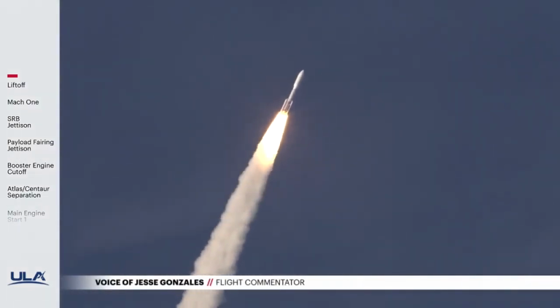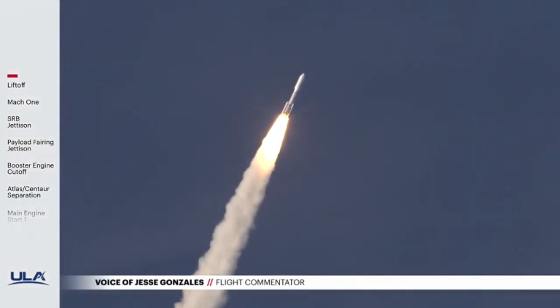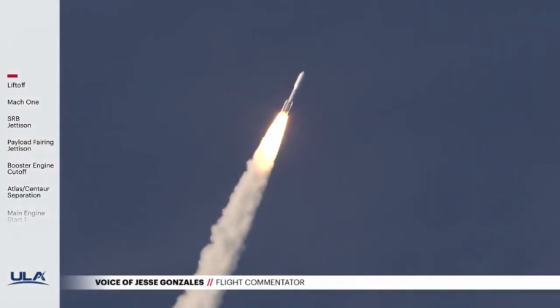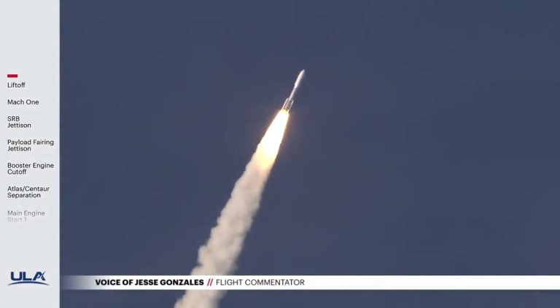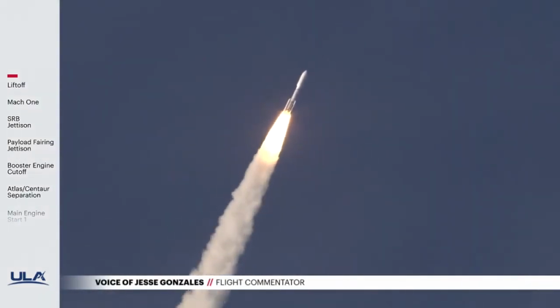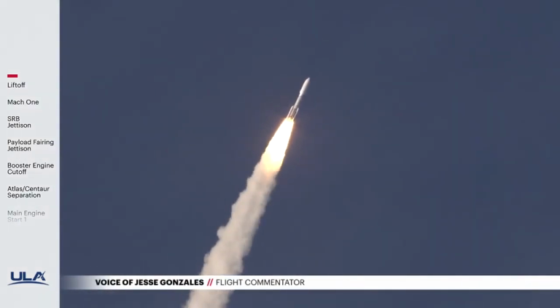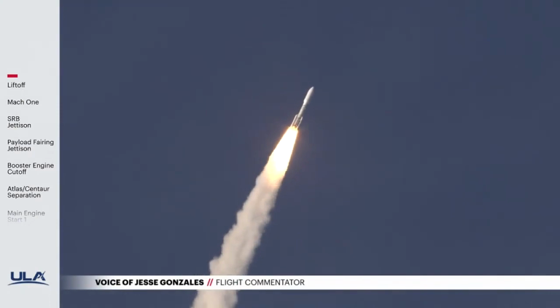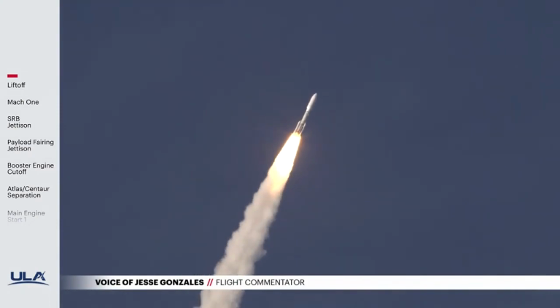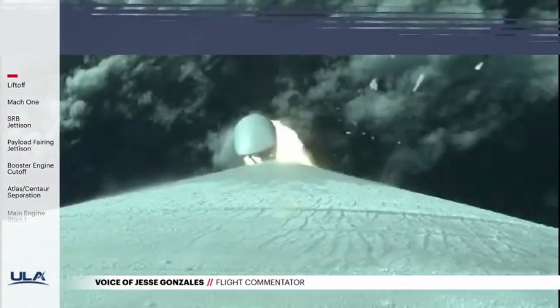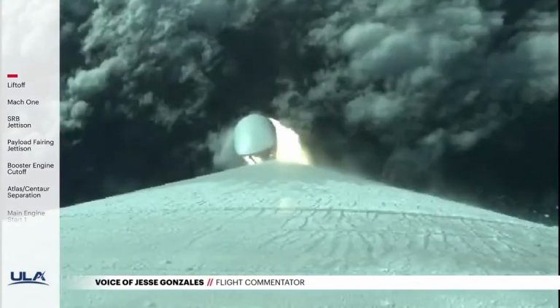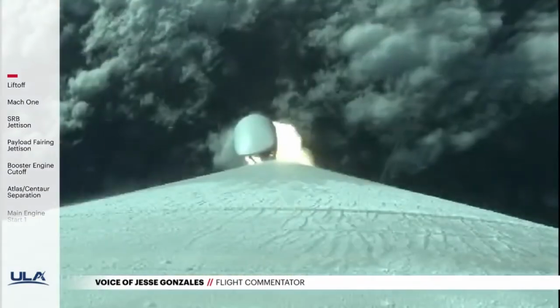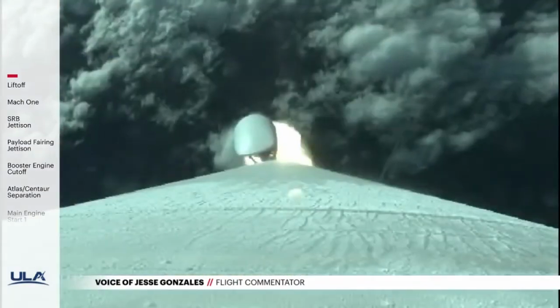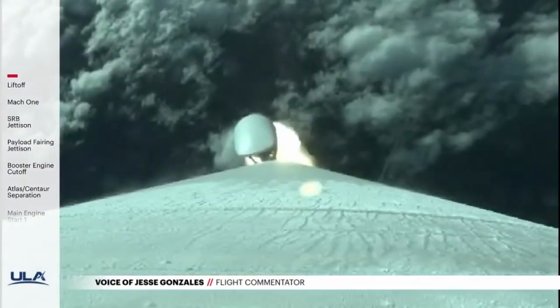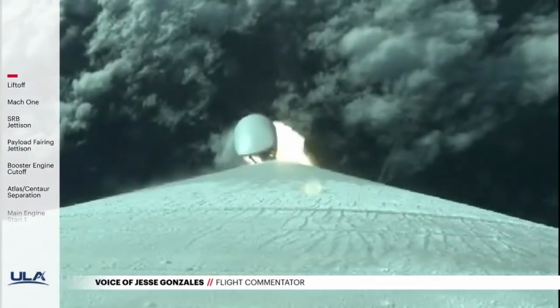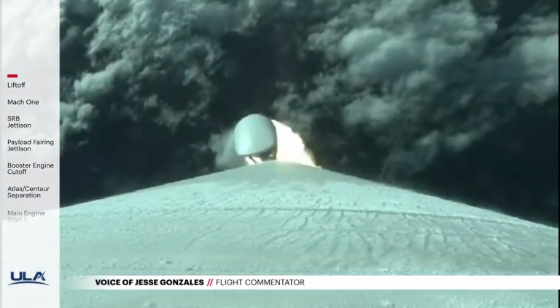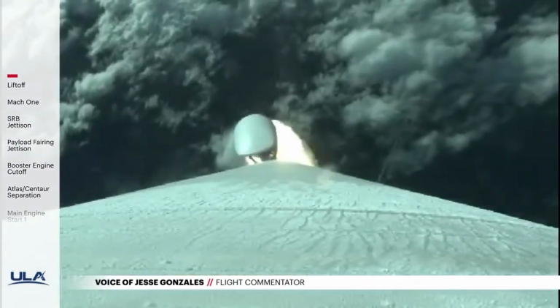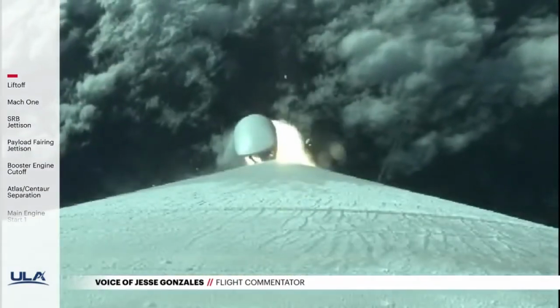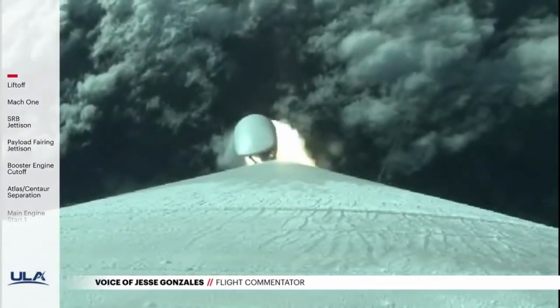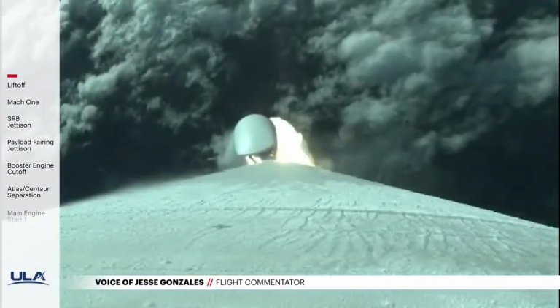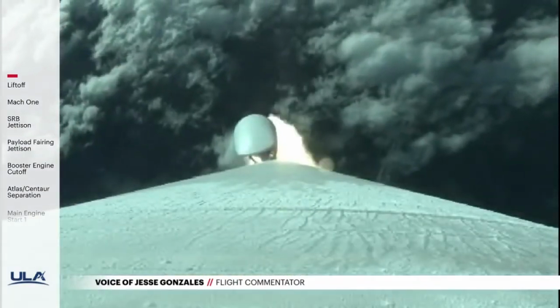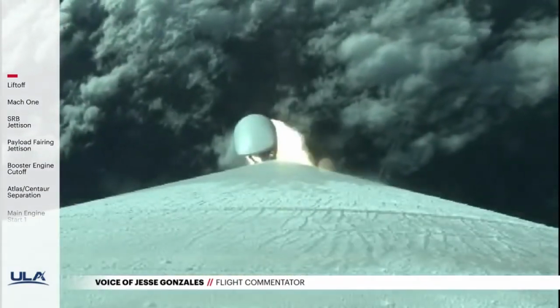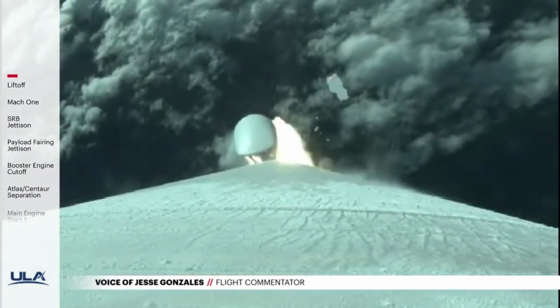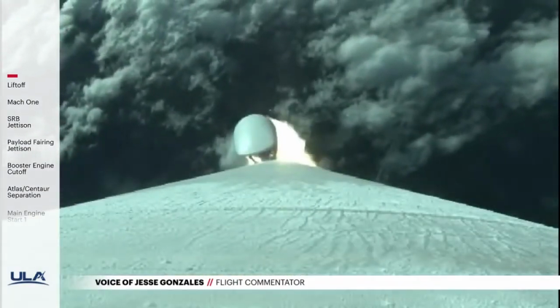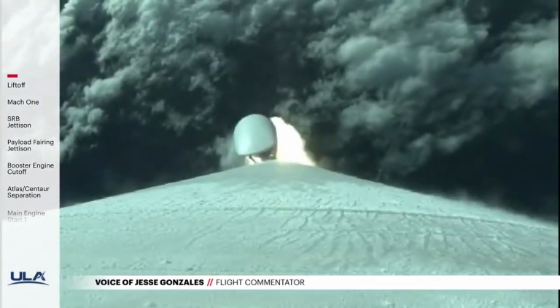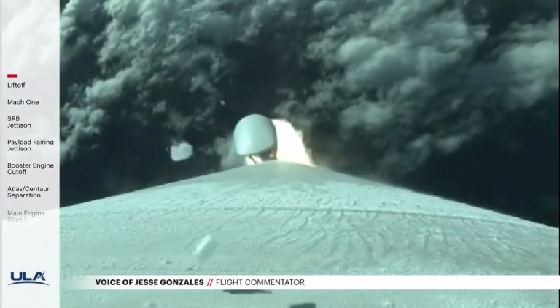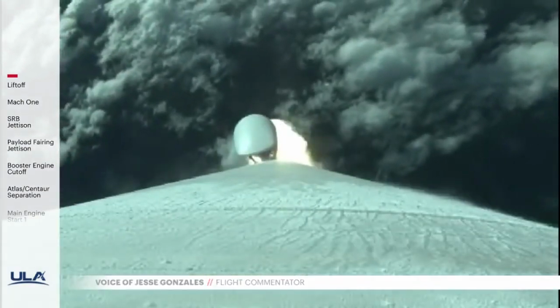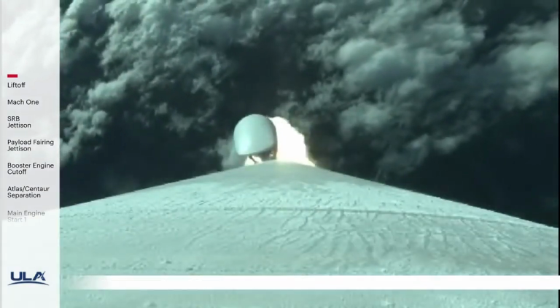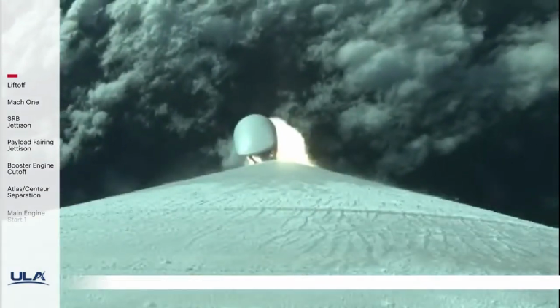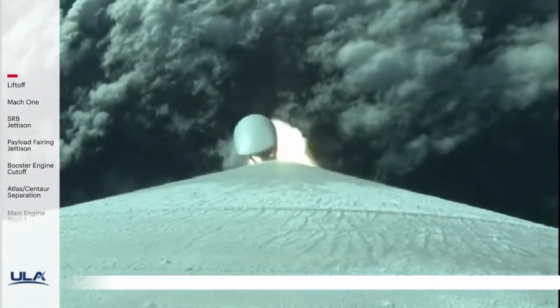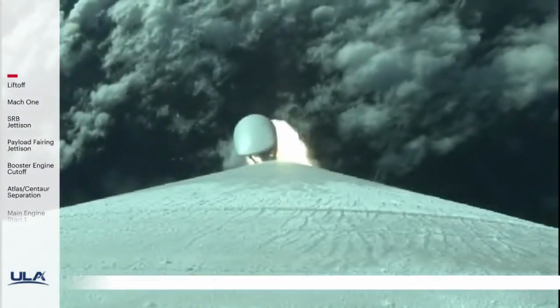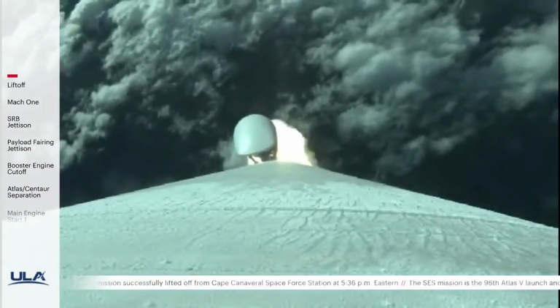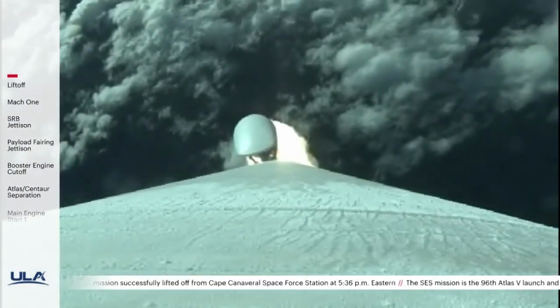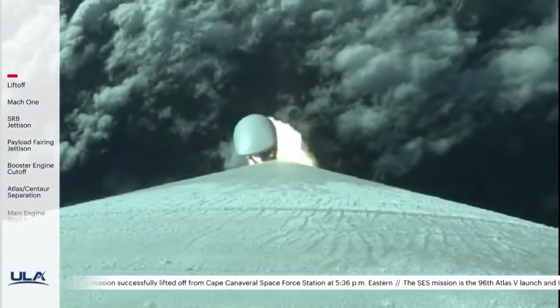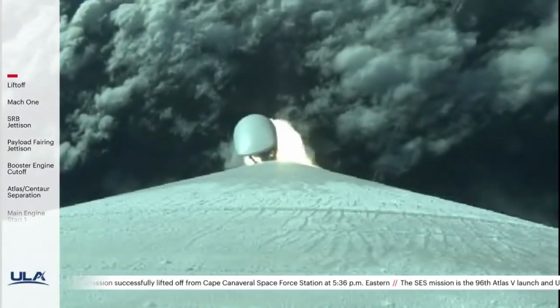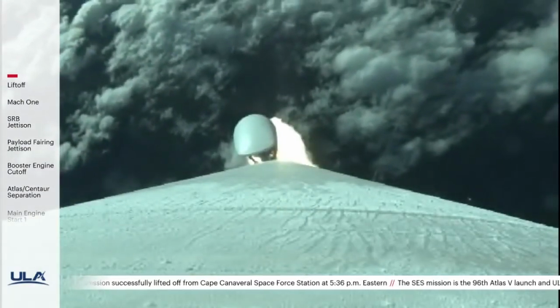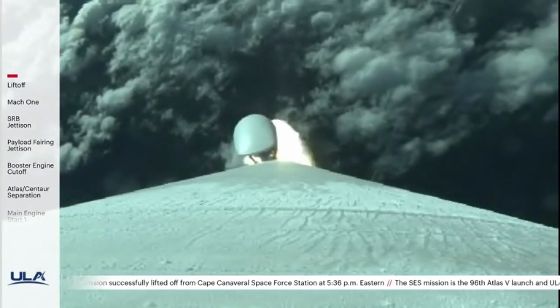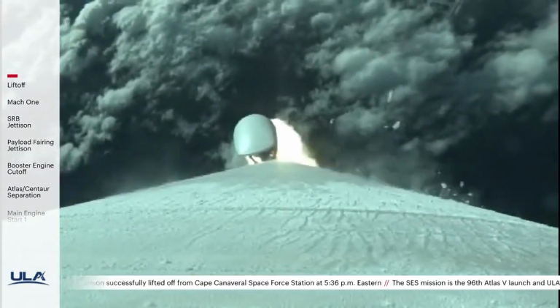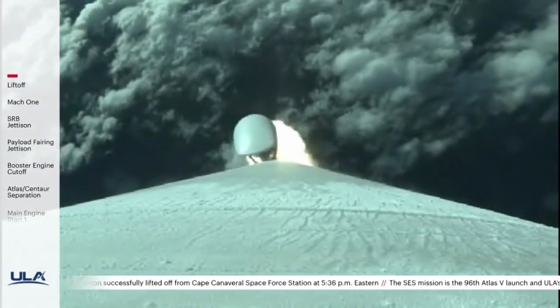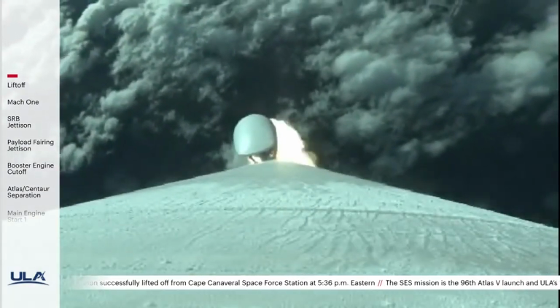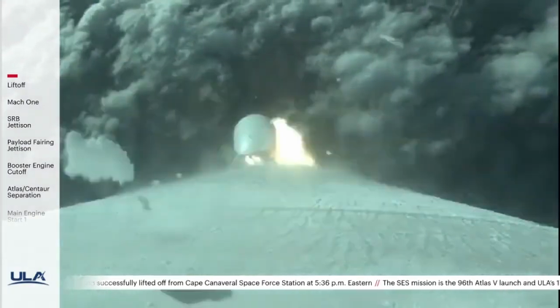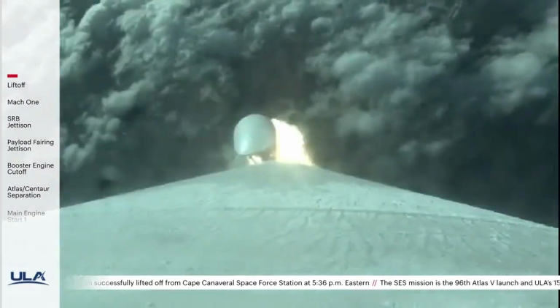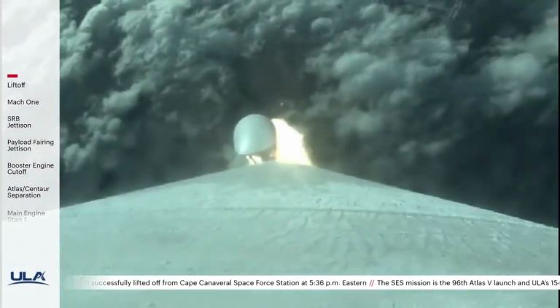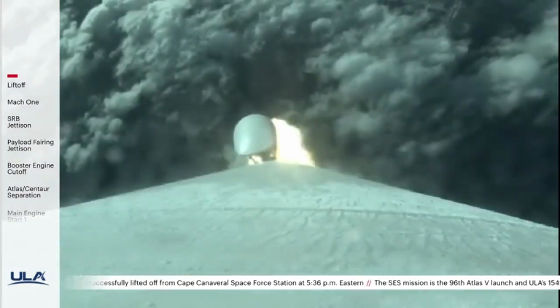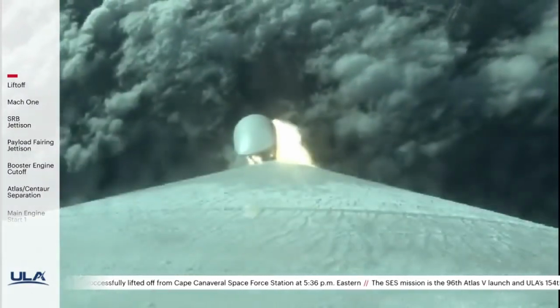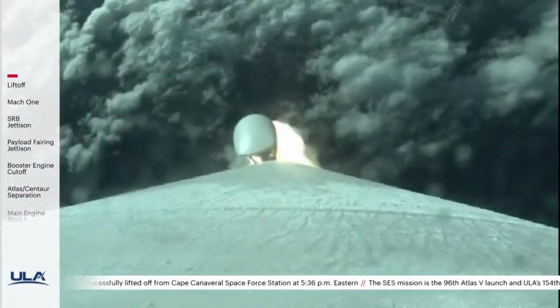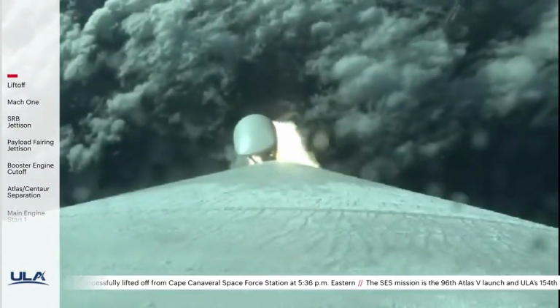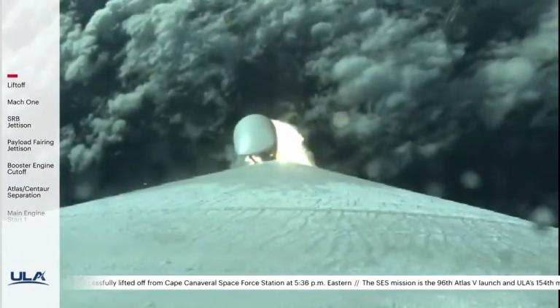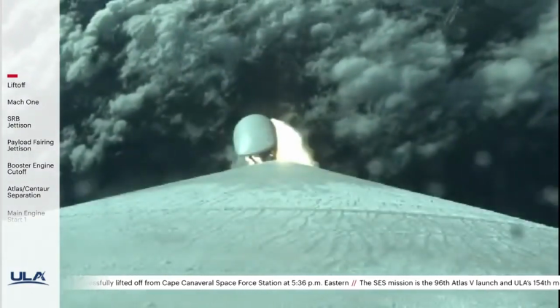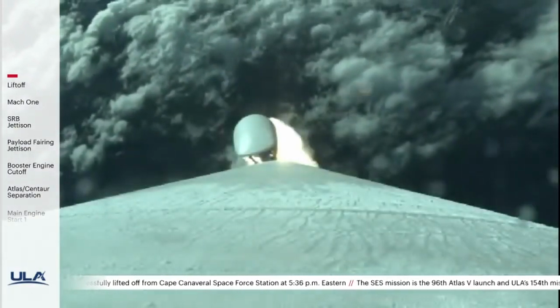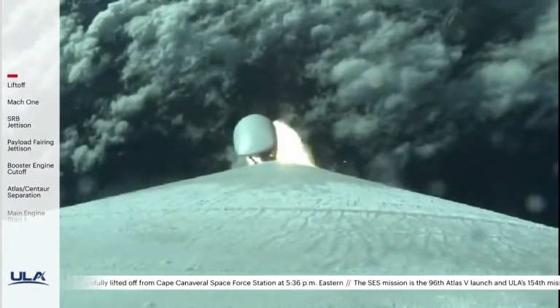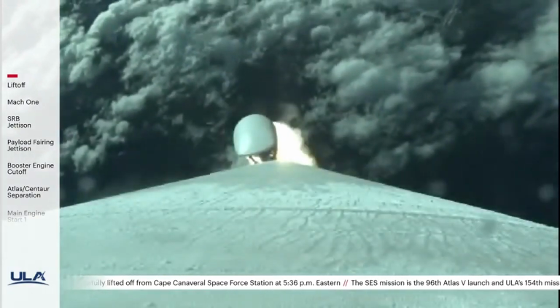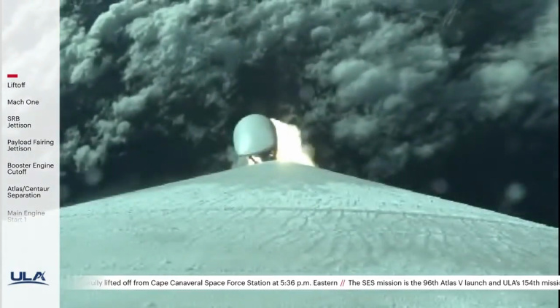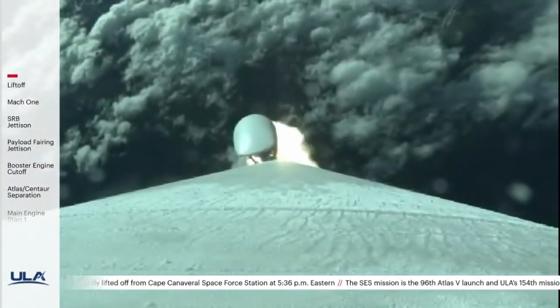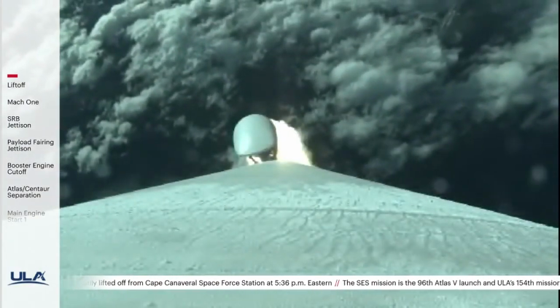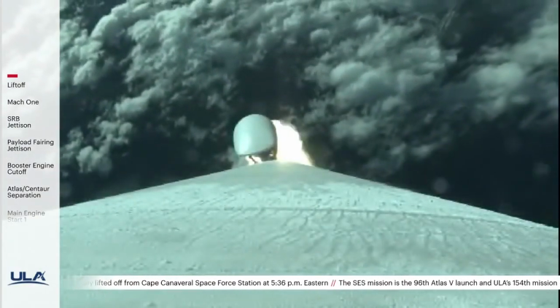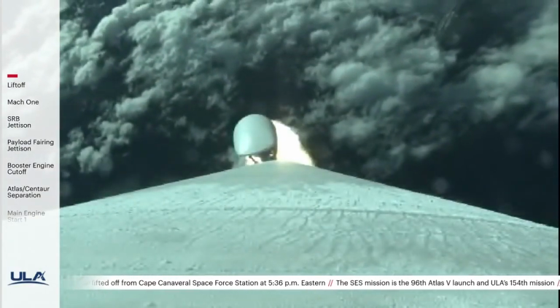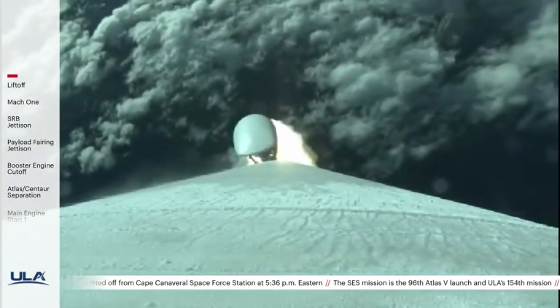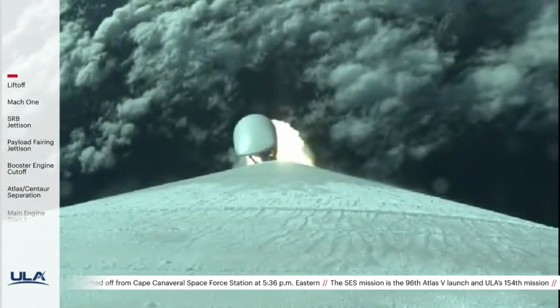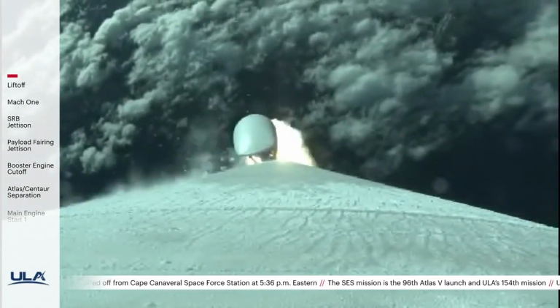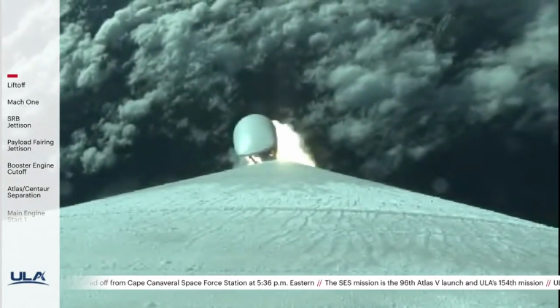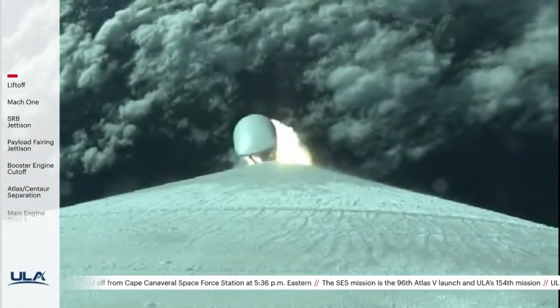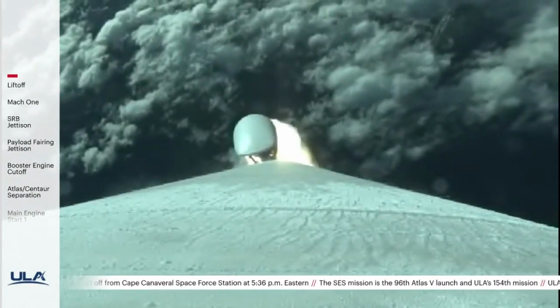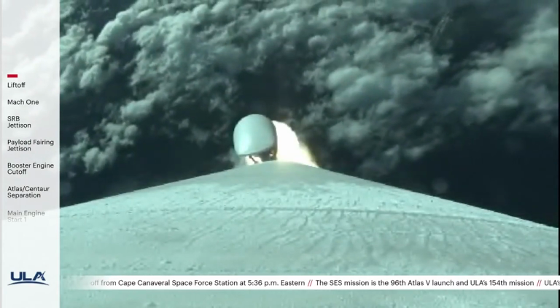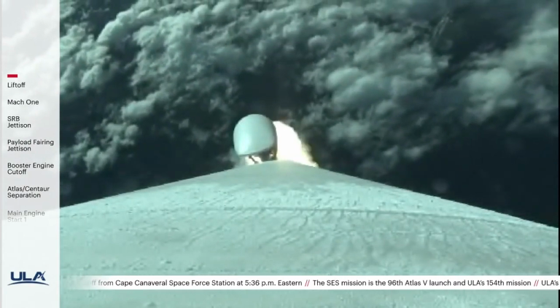You're hearing the voice of Jesse Gonzalez providing launch vehicle ascent data. 40 seconds into flight — Atlas V is now supersonic.